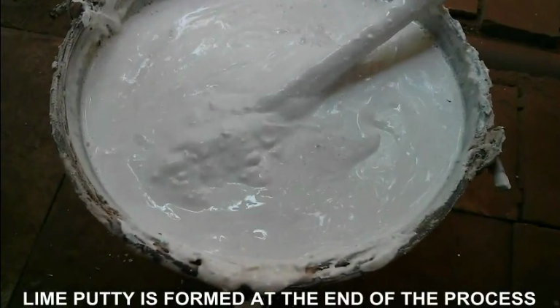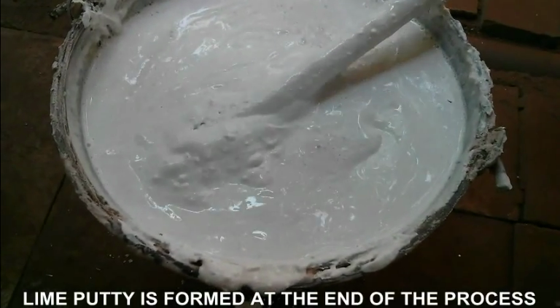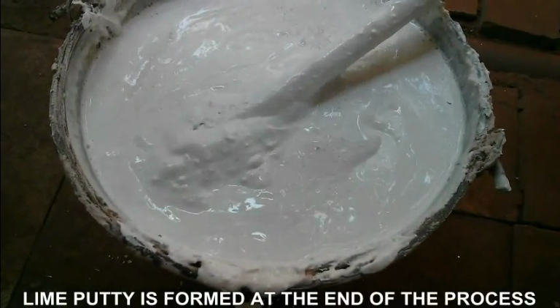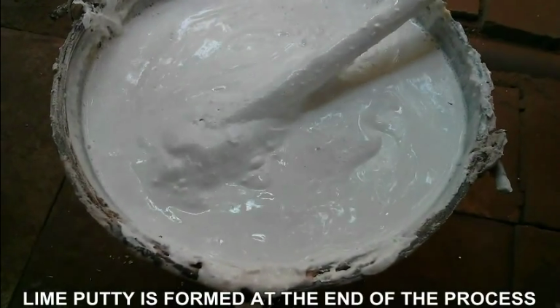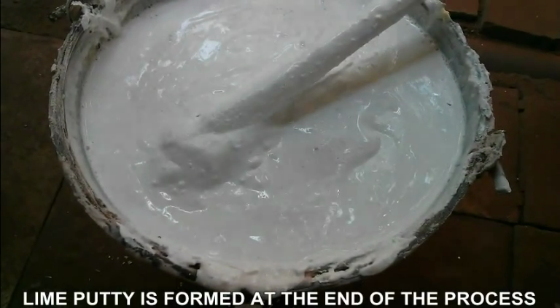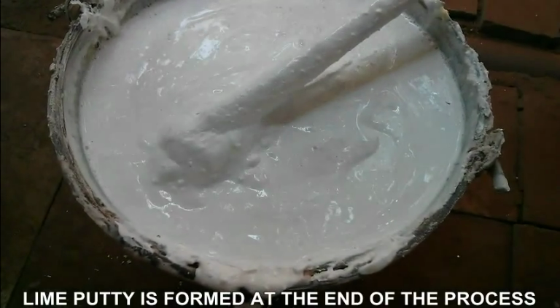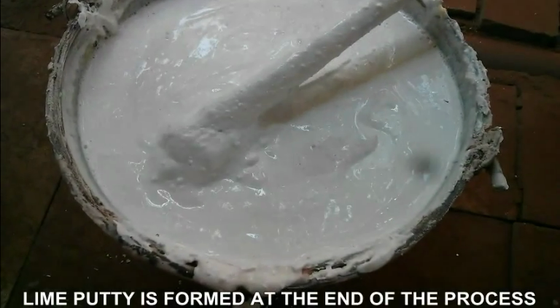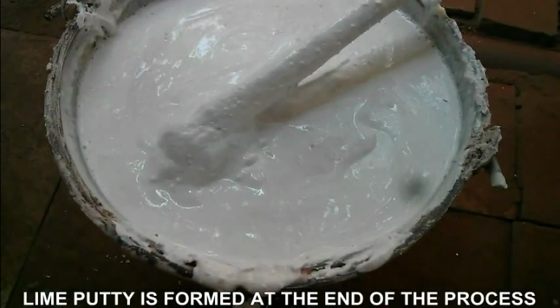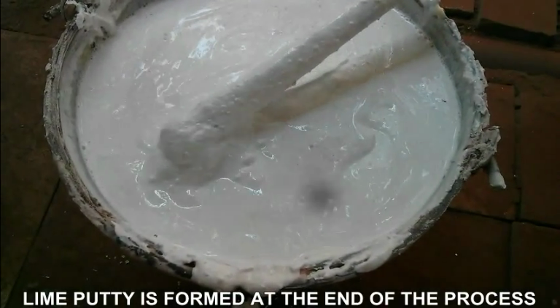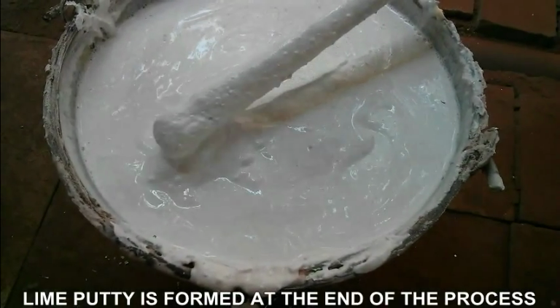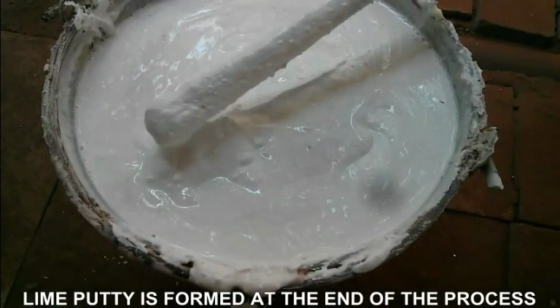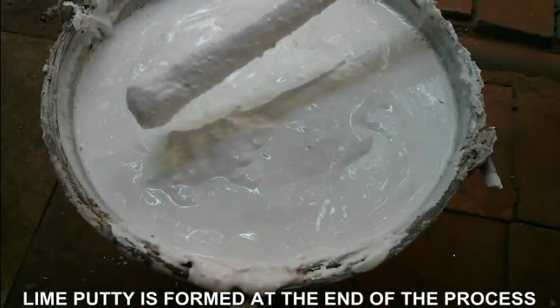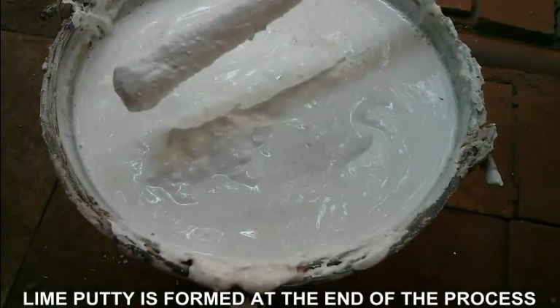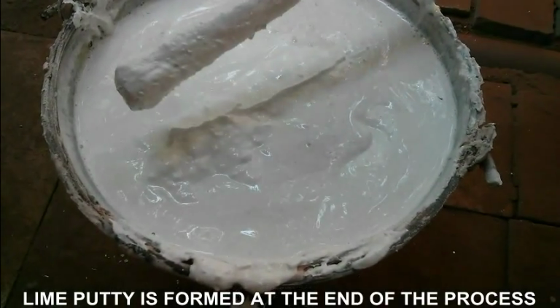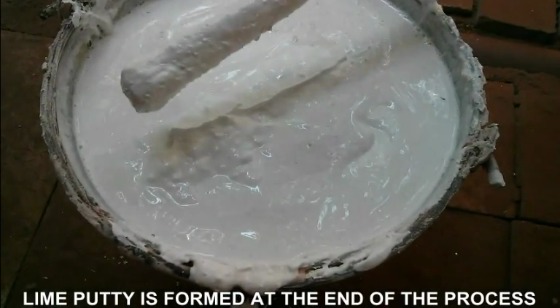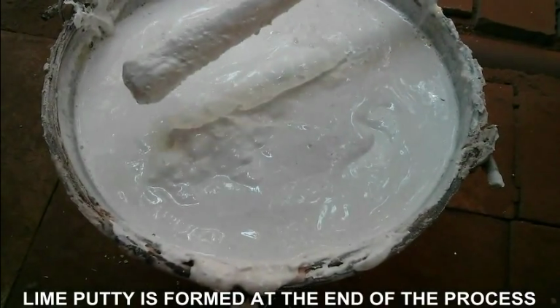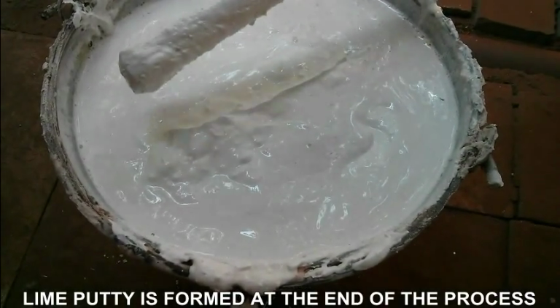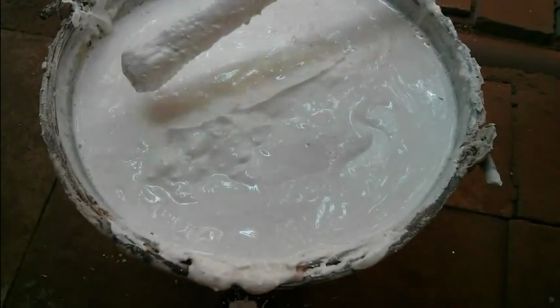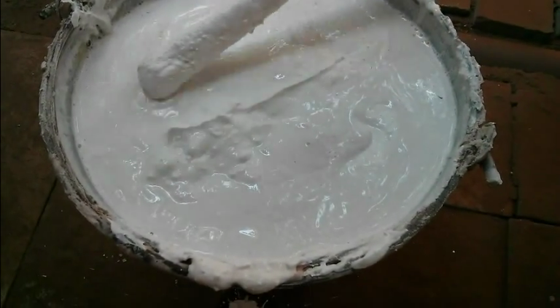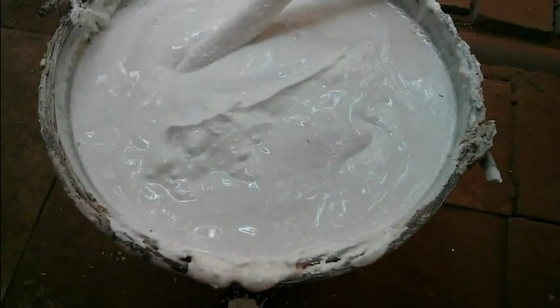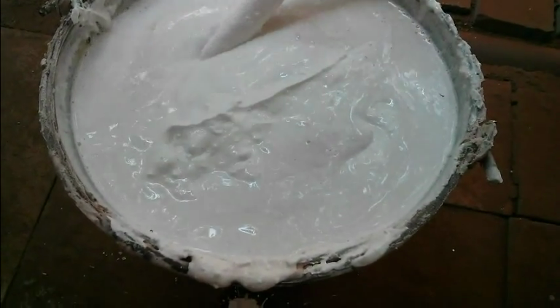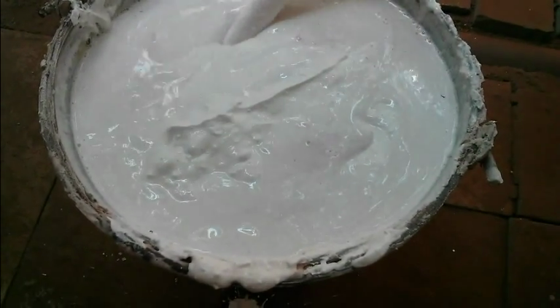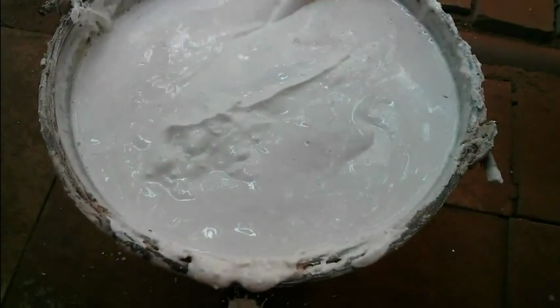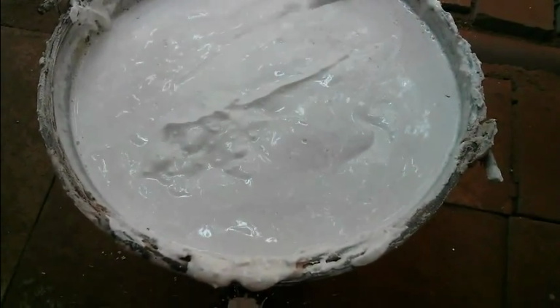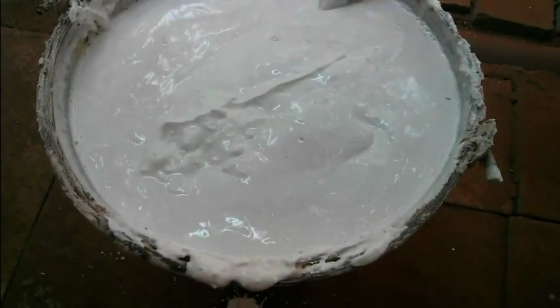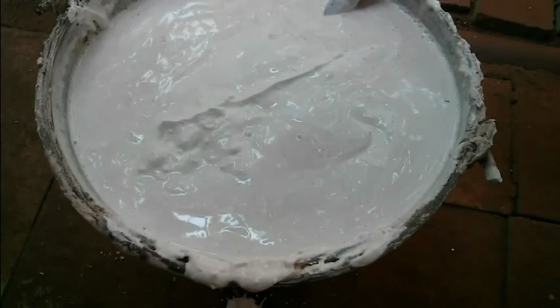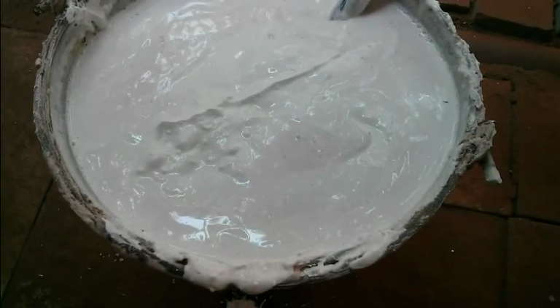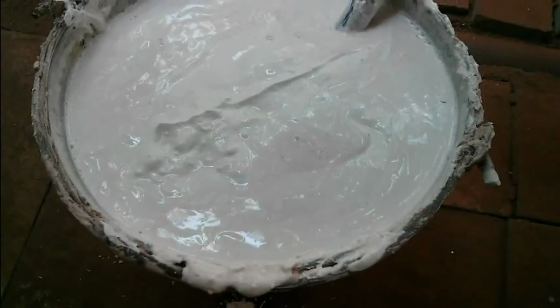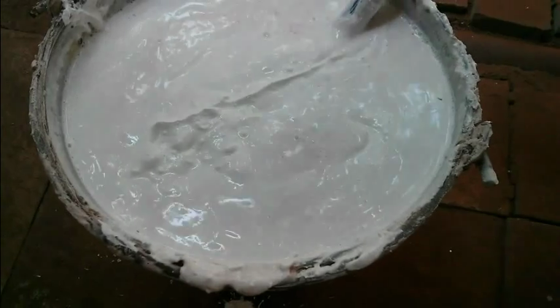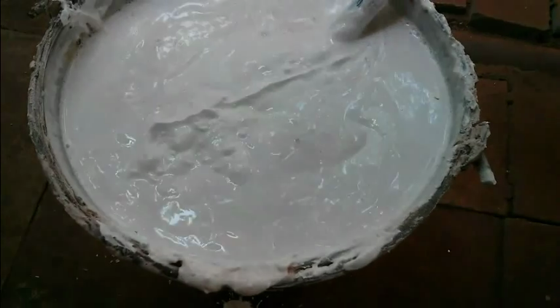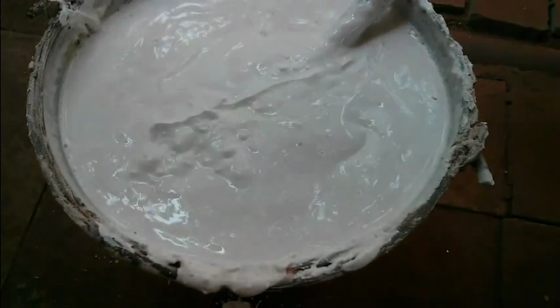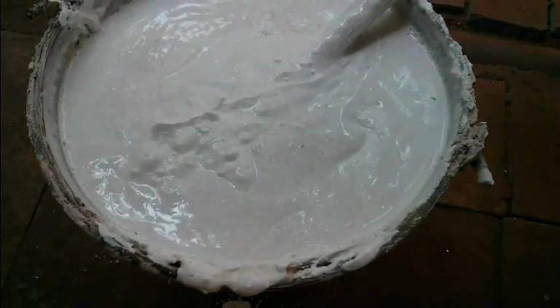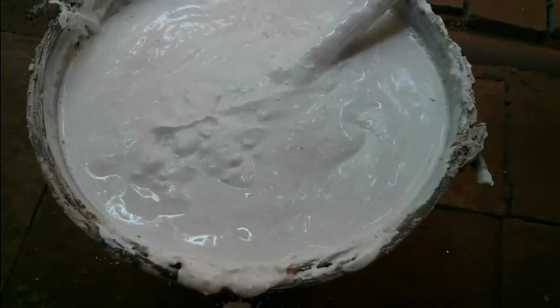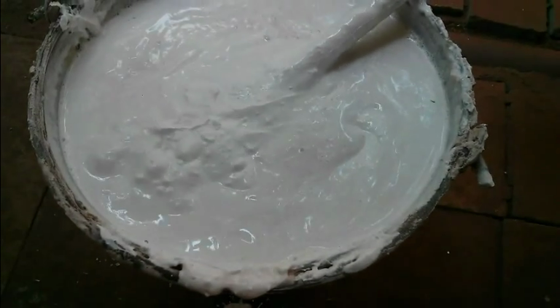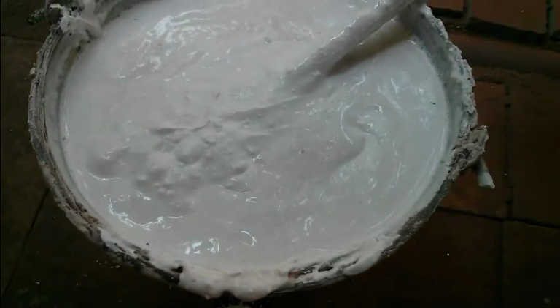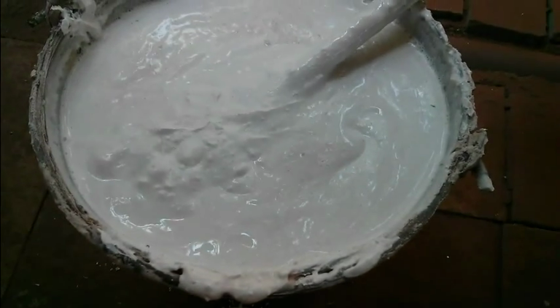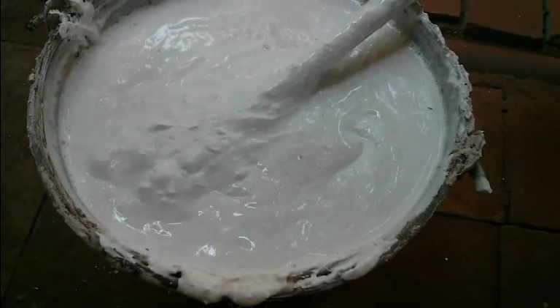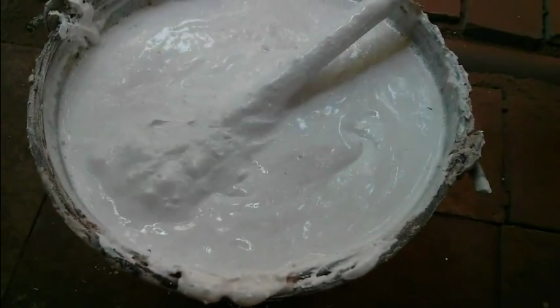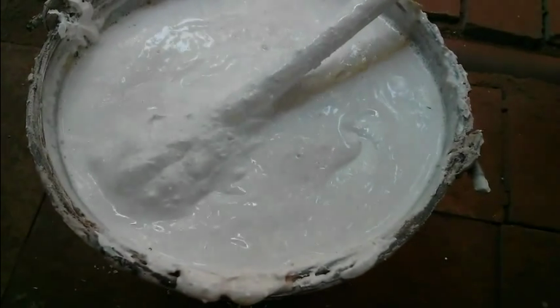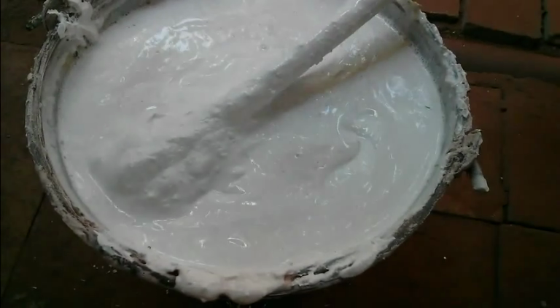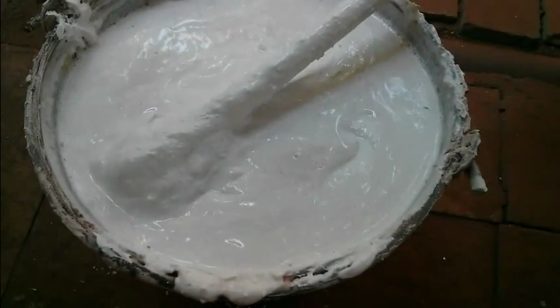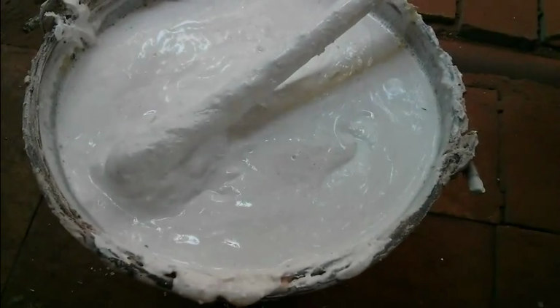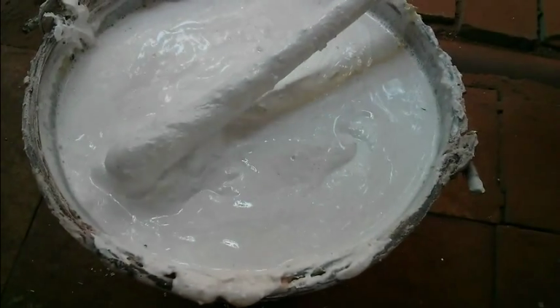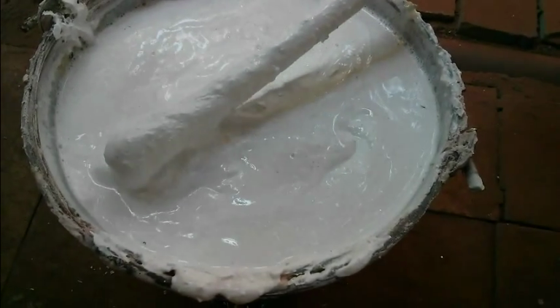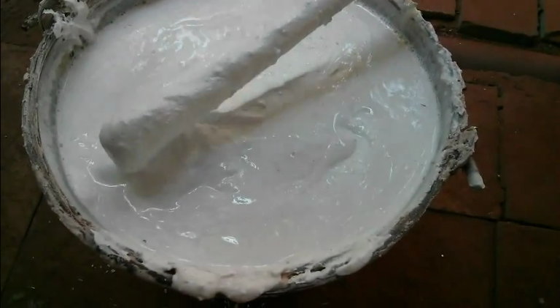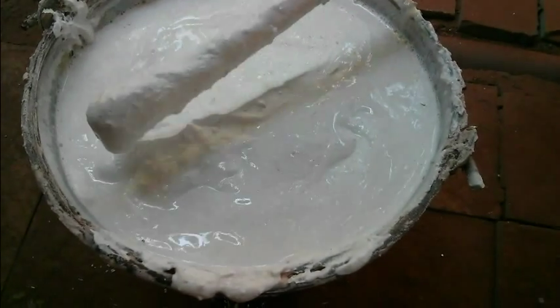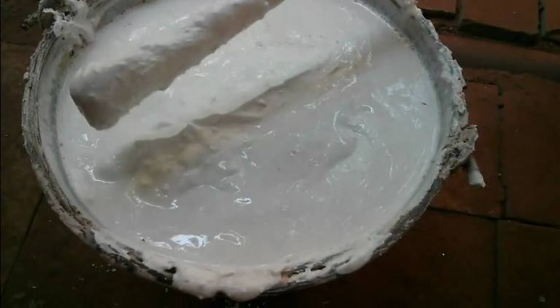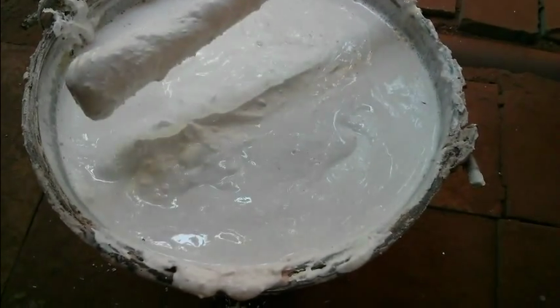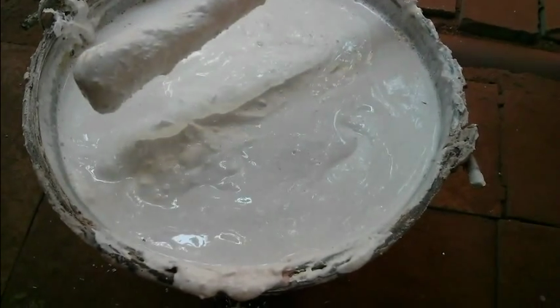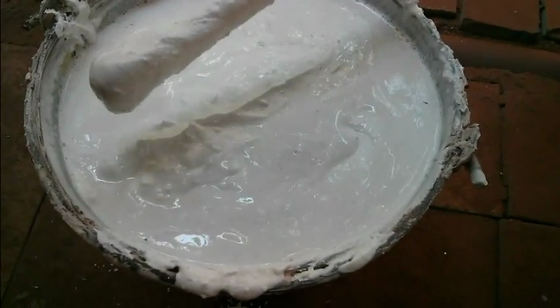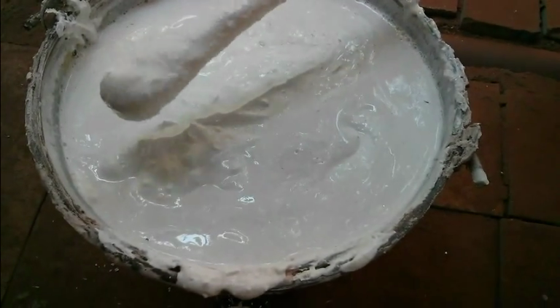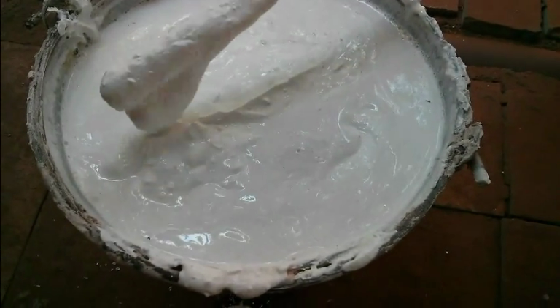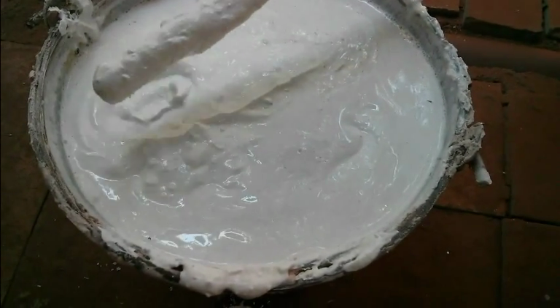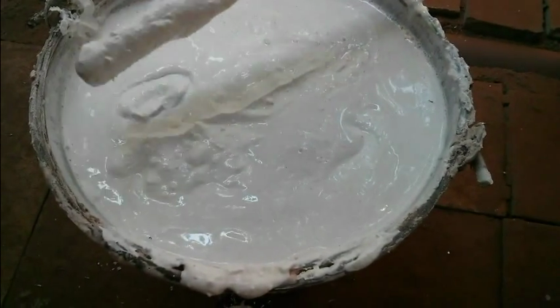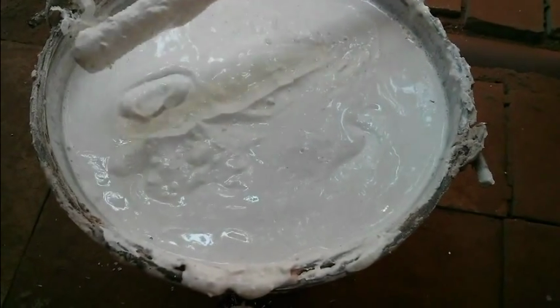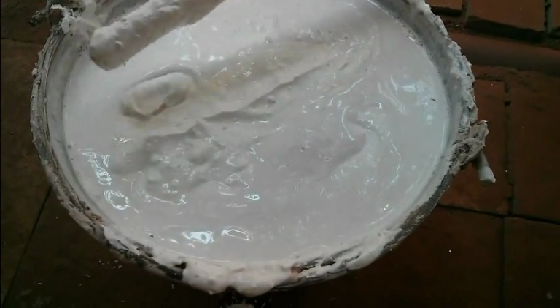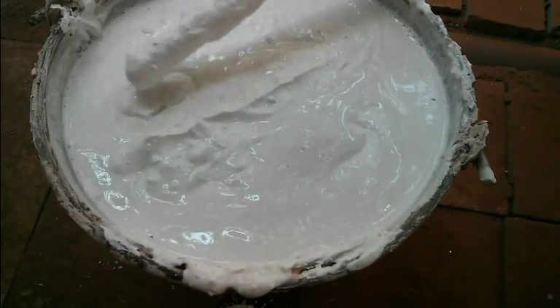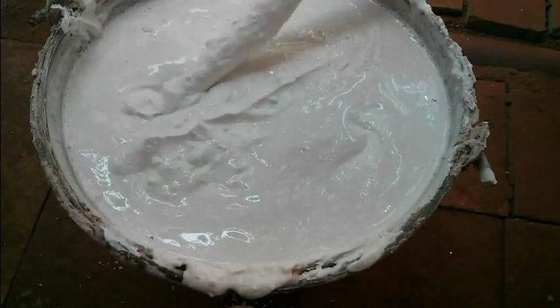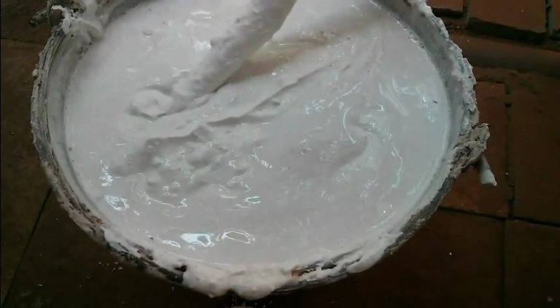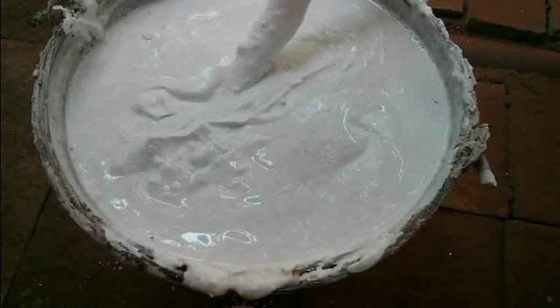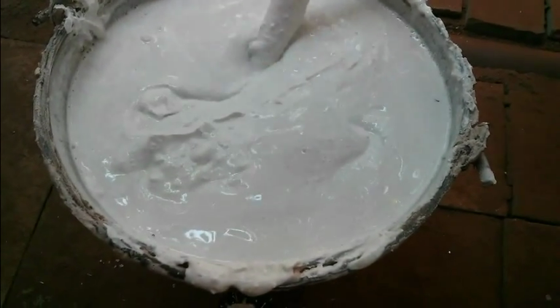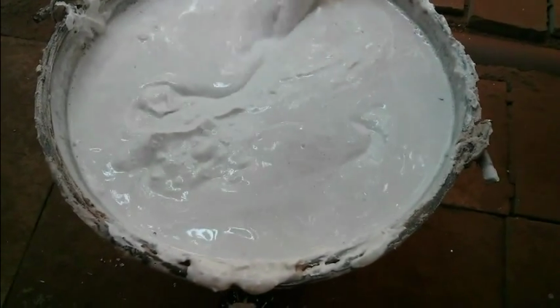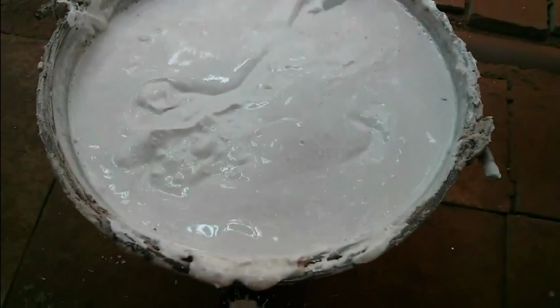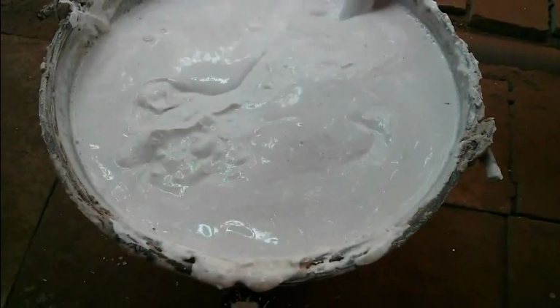It is not falling back. You can see the lime putty being formed. They are not falling back — so this is how it is supposed to be.